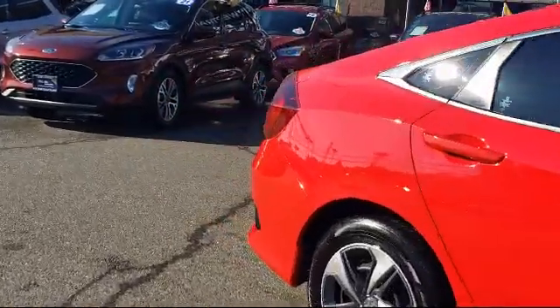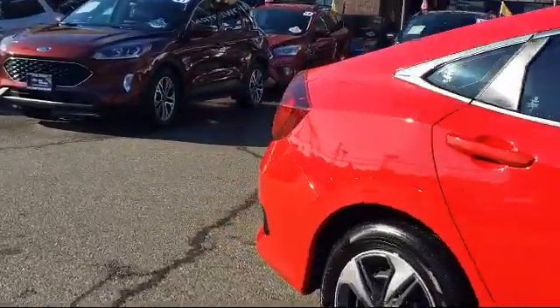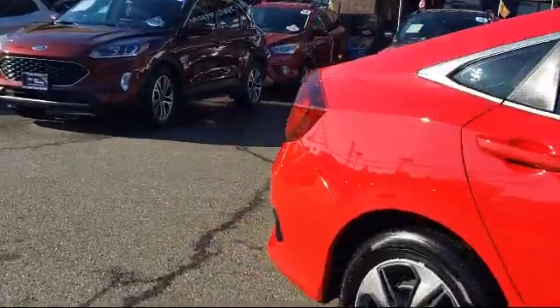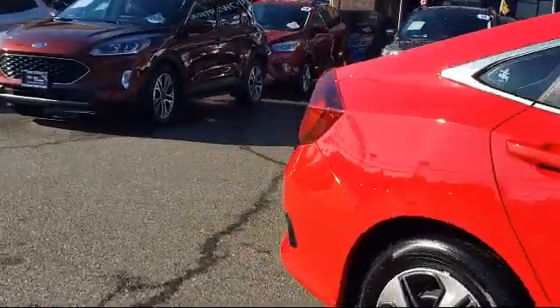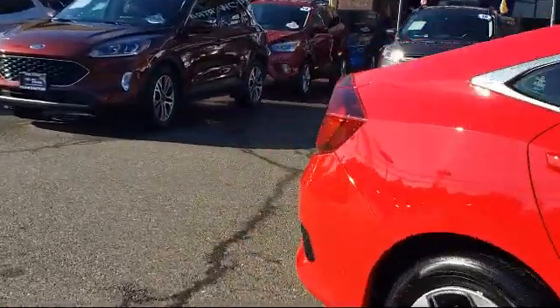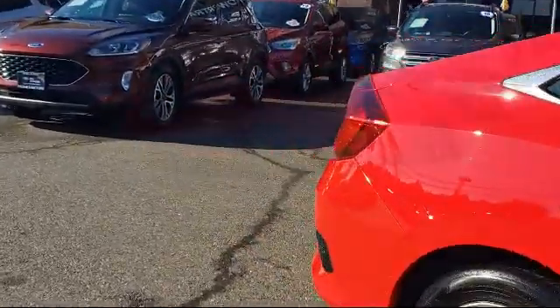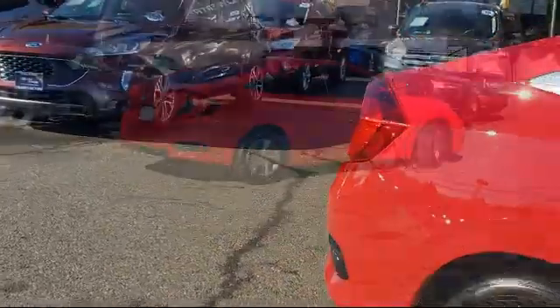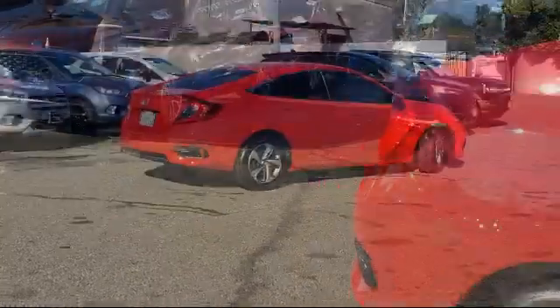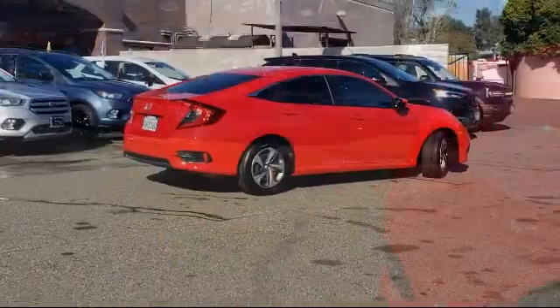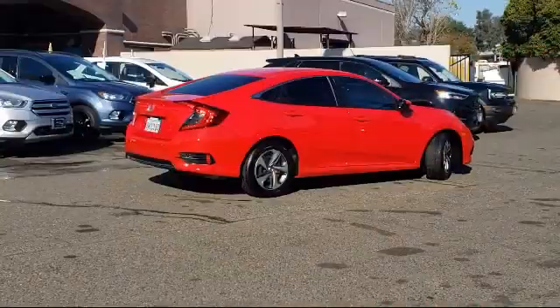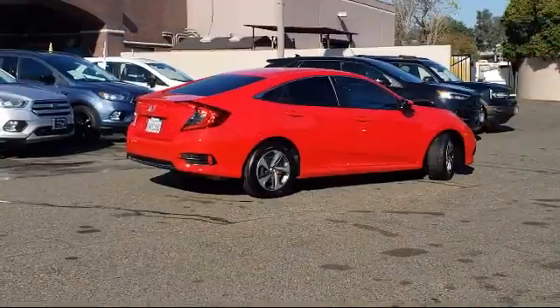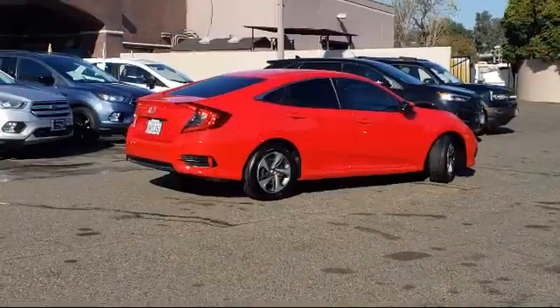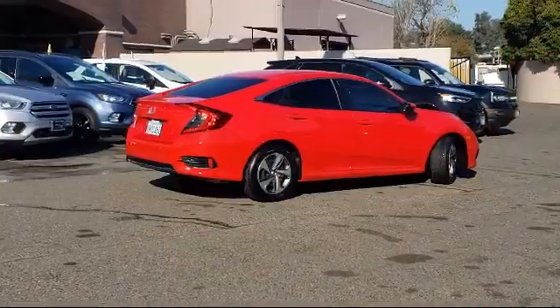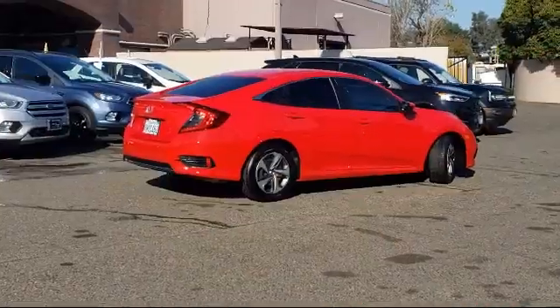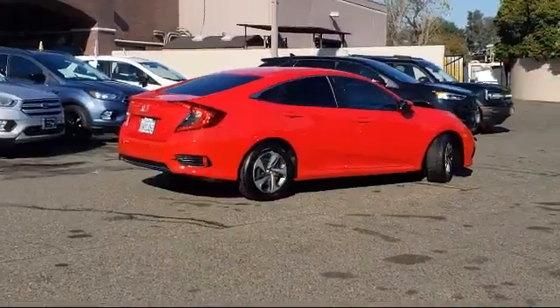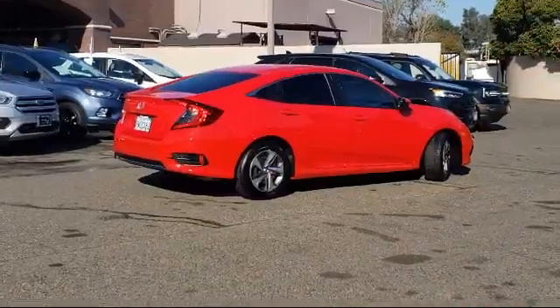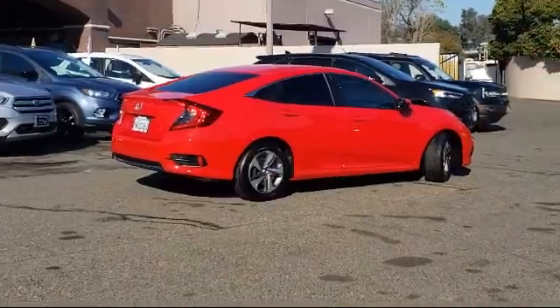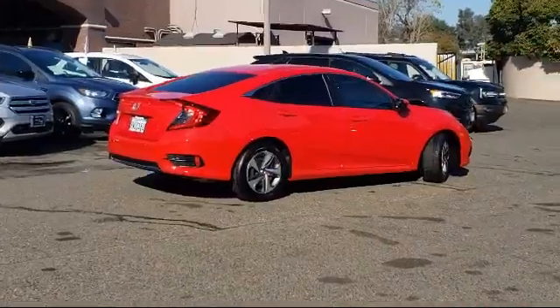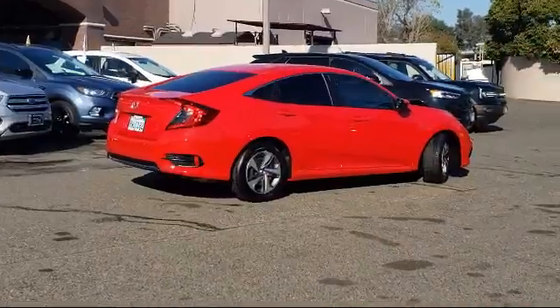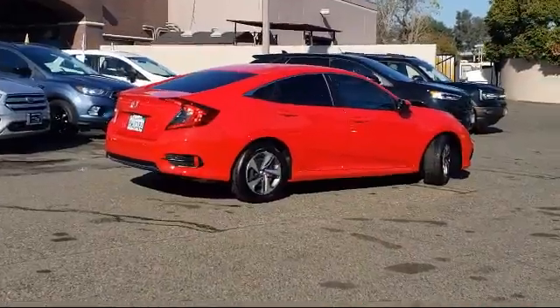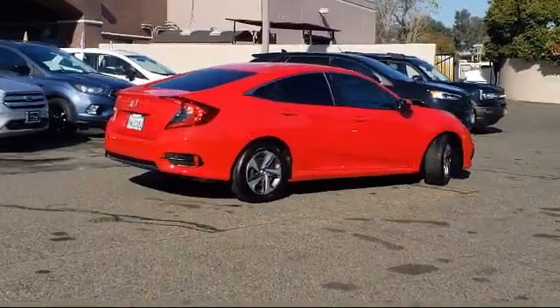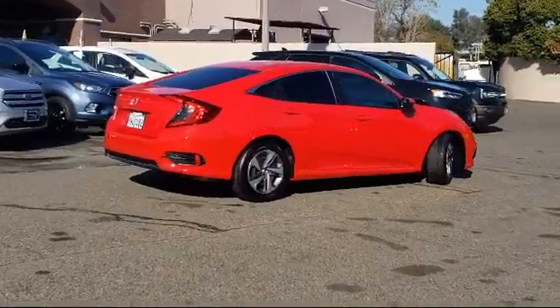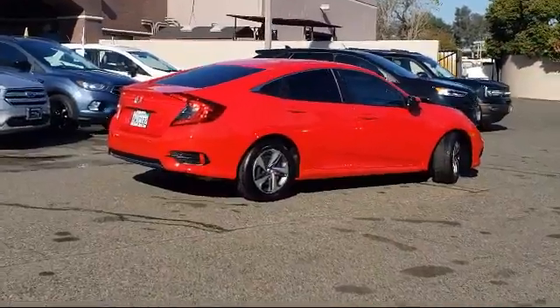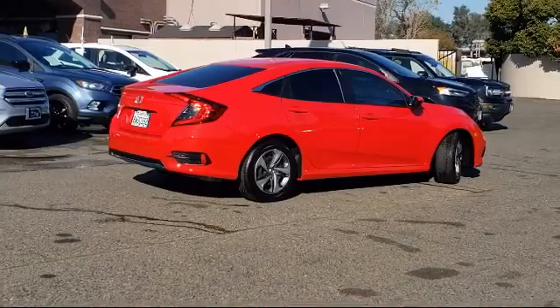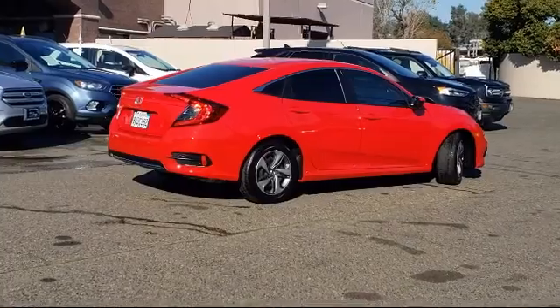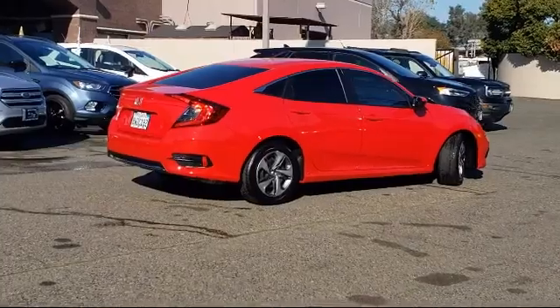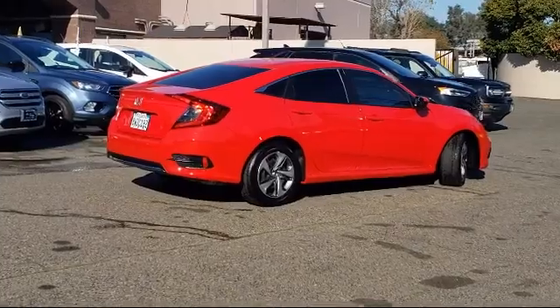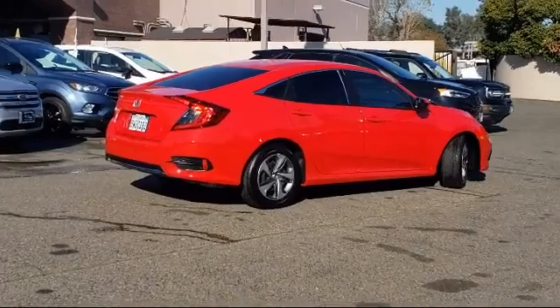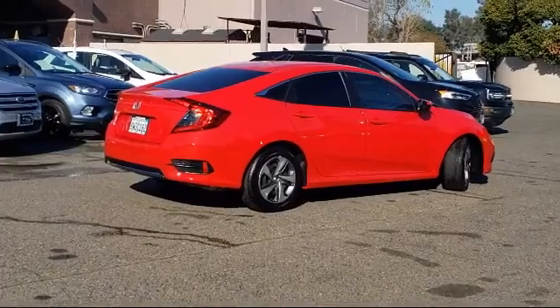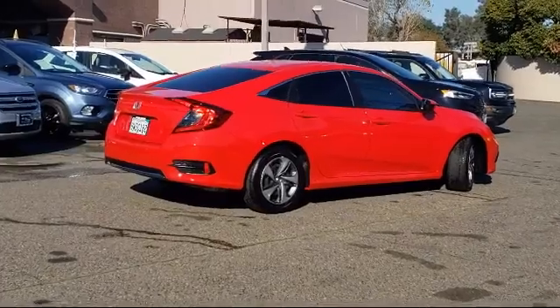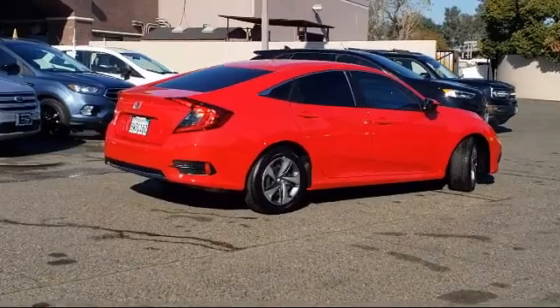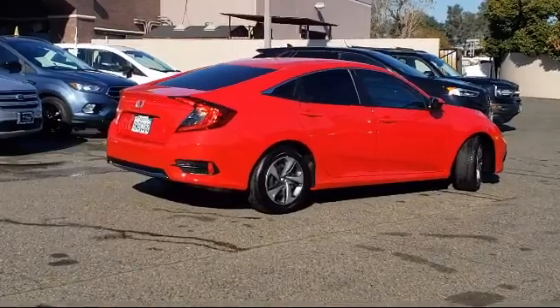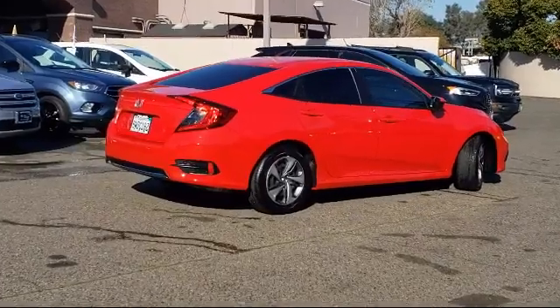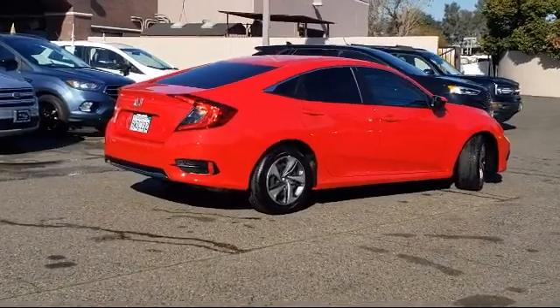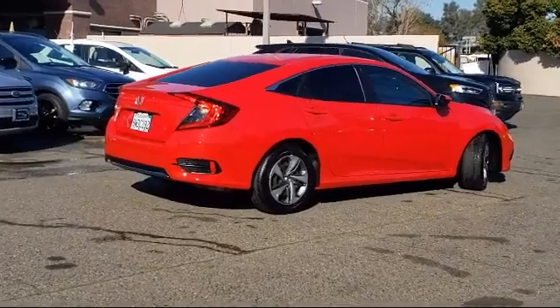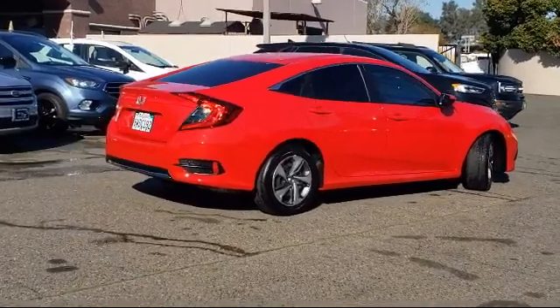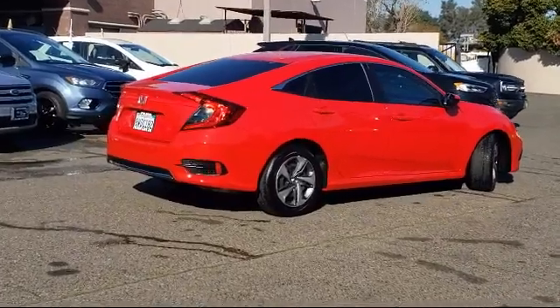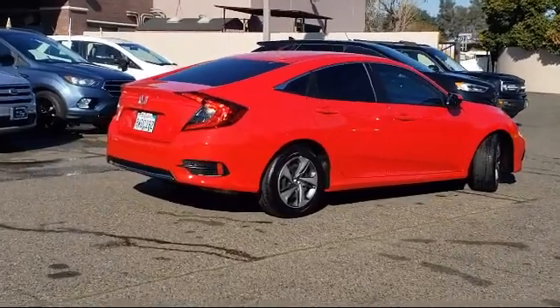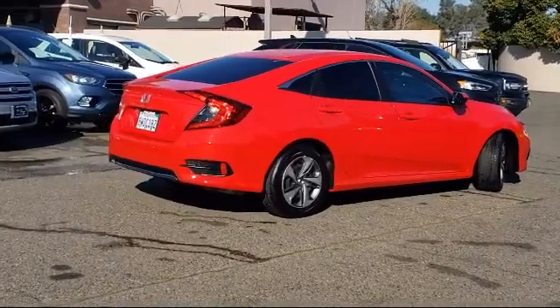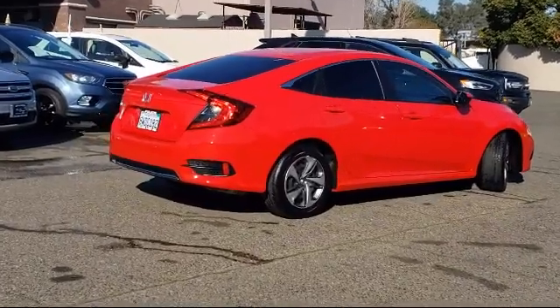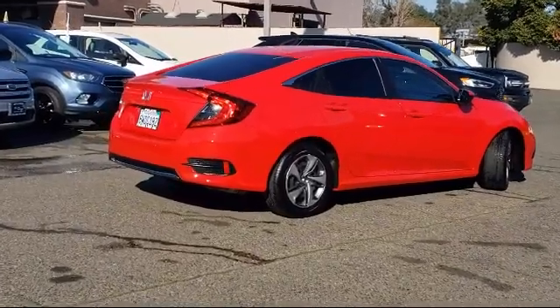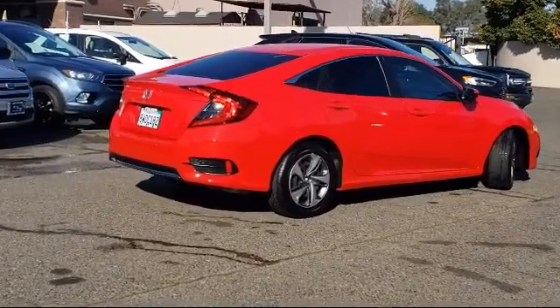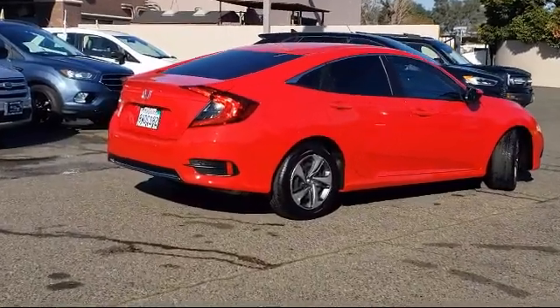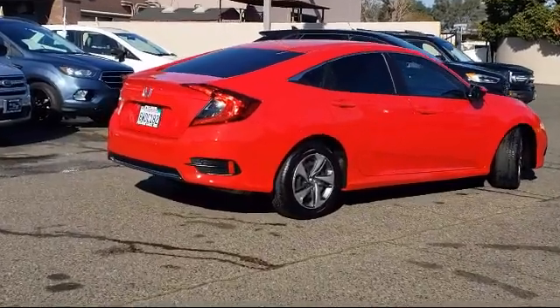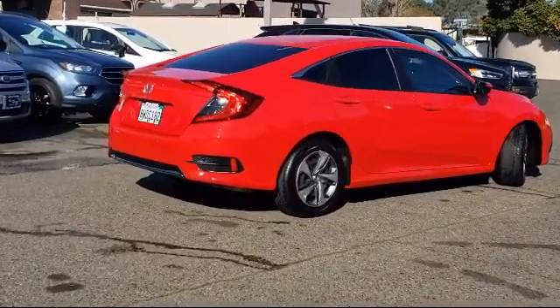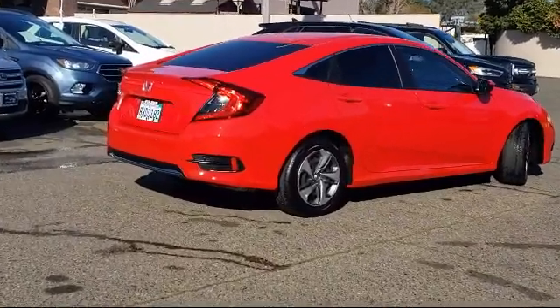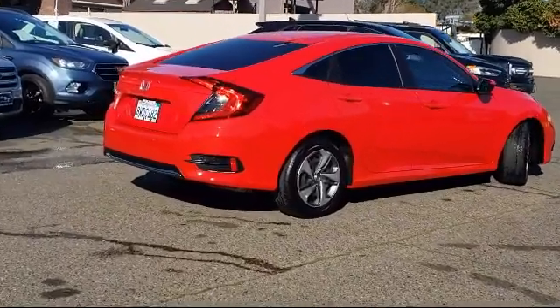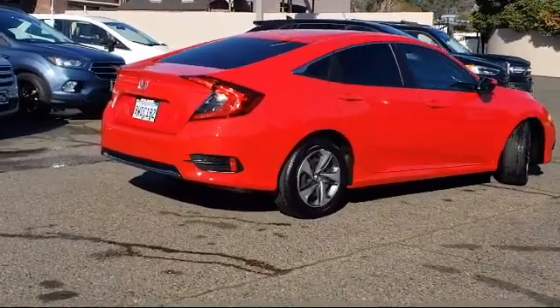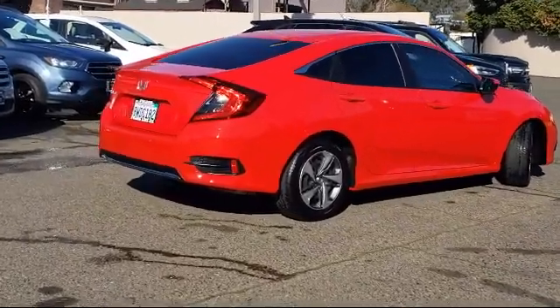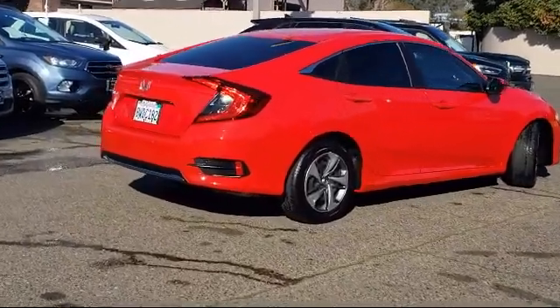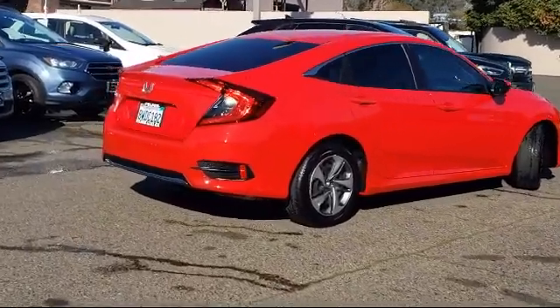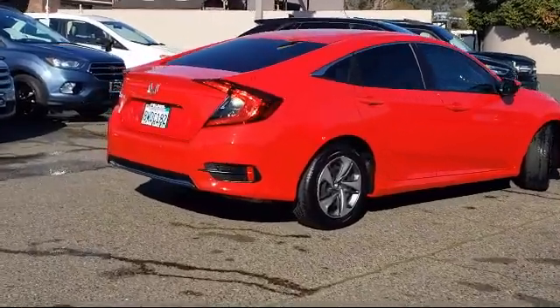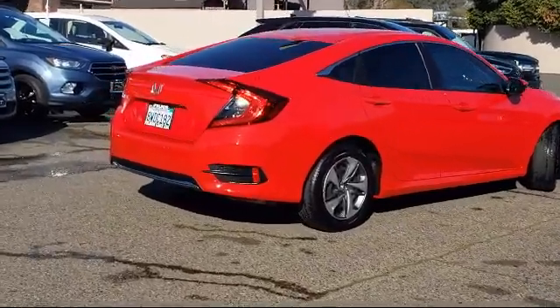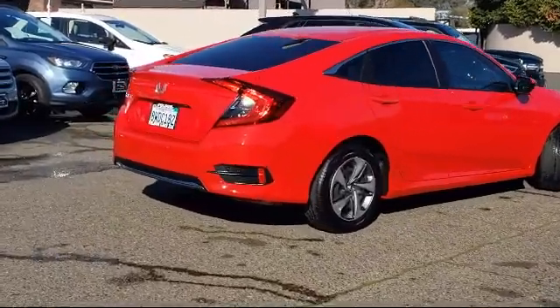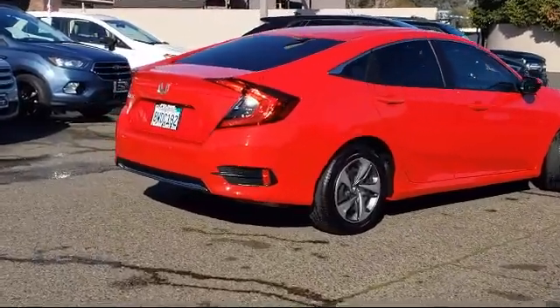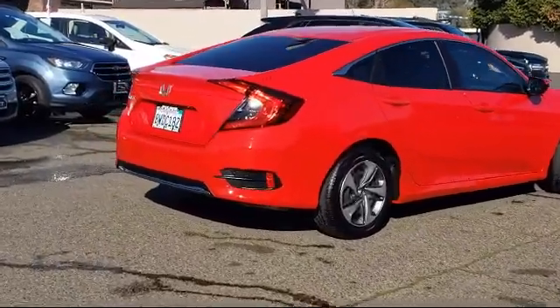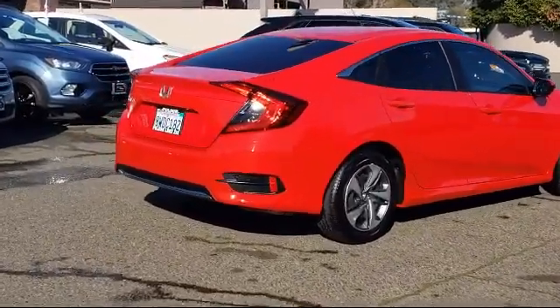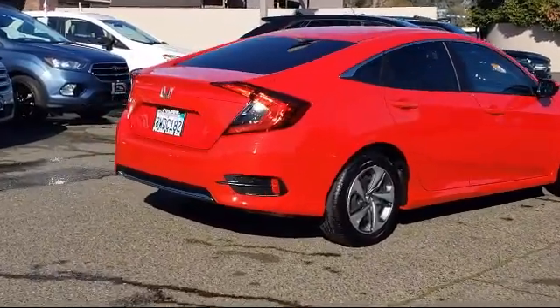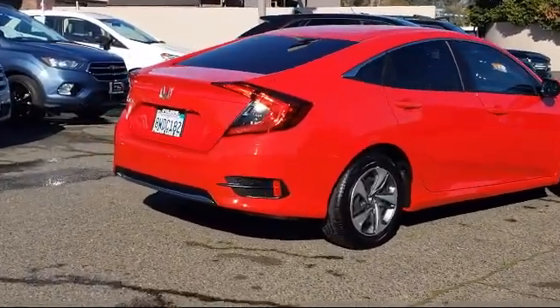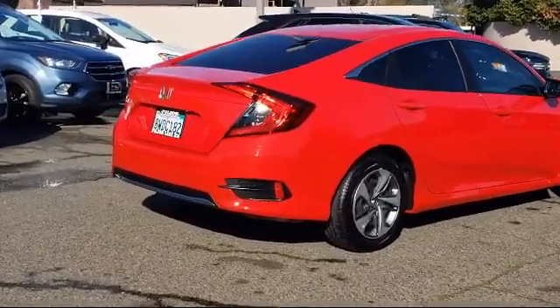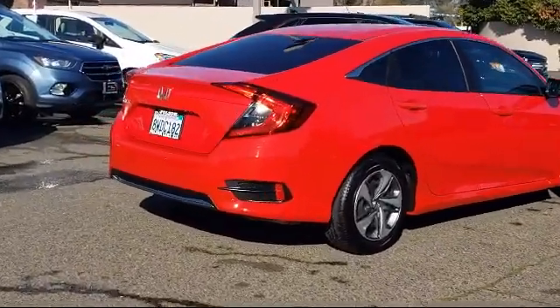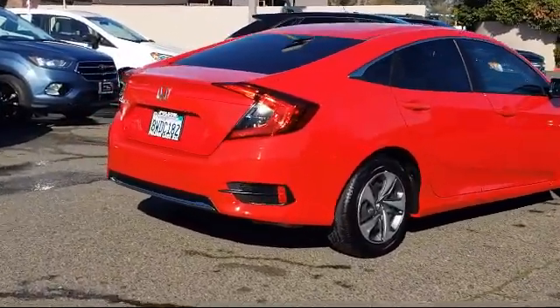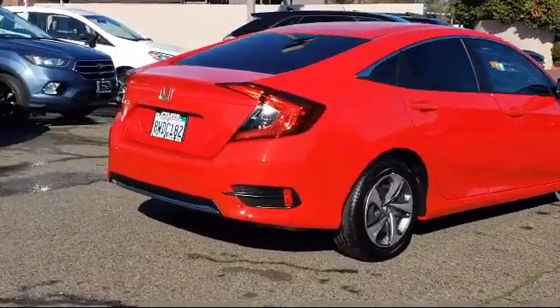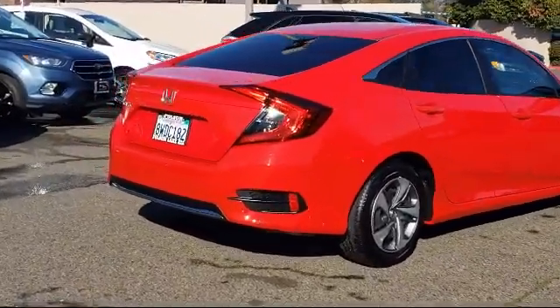Also featuring speed sensing steering, tire pressure monitoring system, traction control, and has less than 15,000 miles on the odometer.